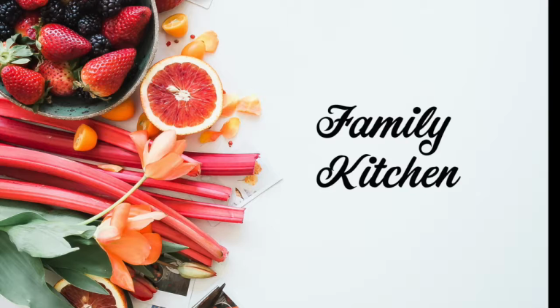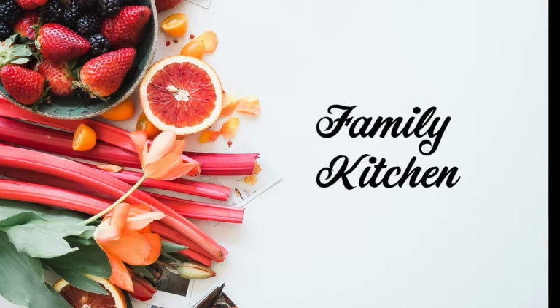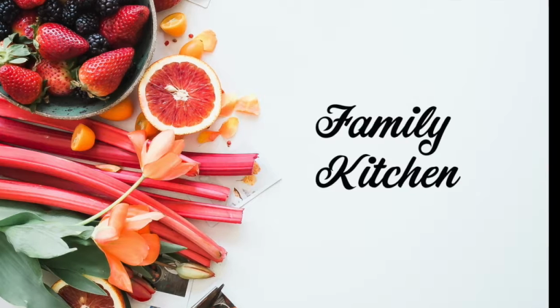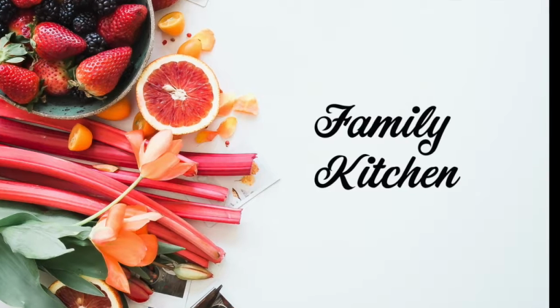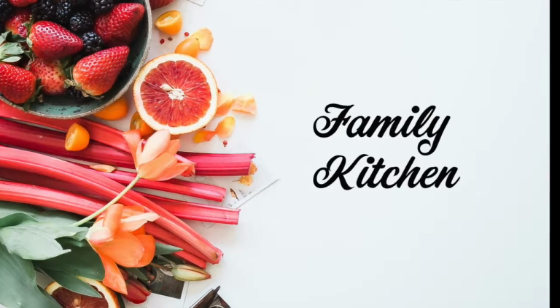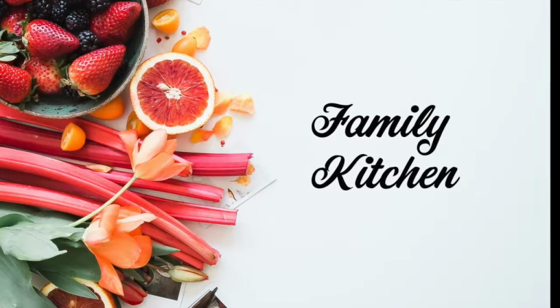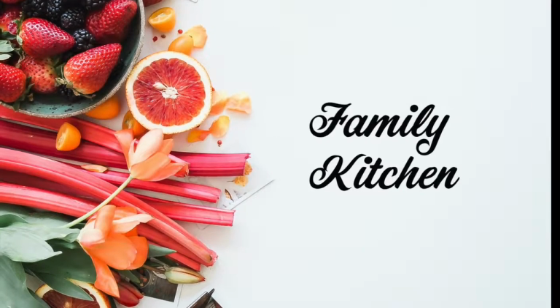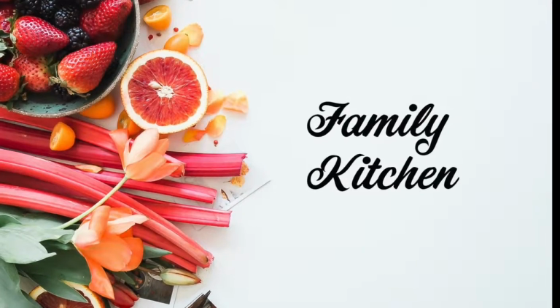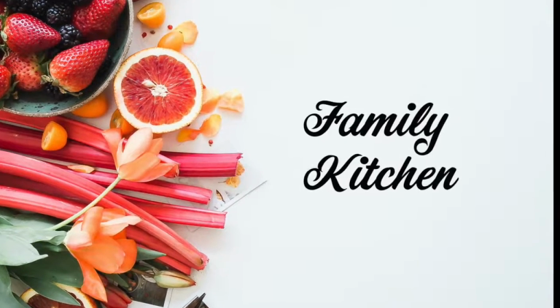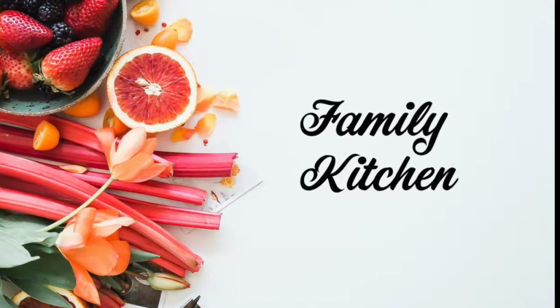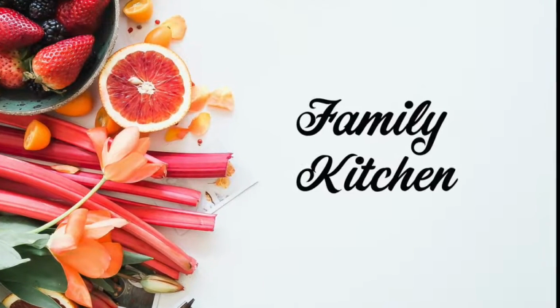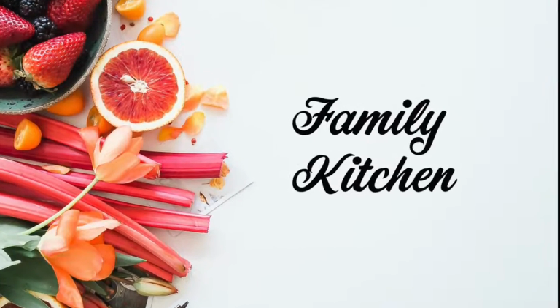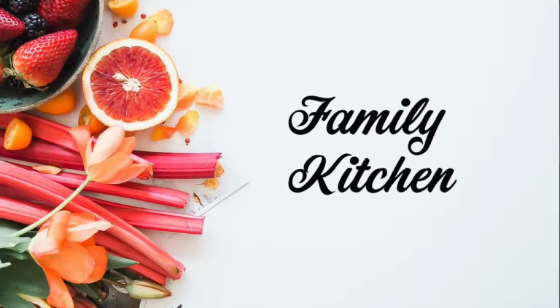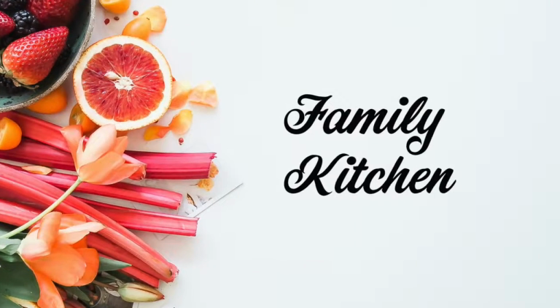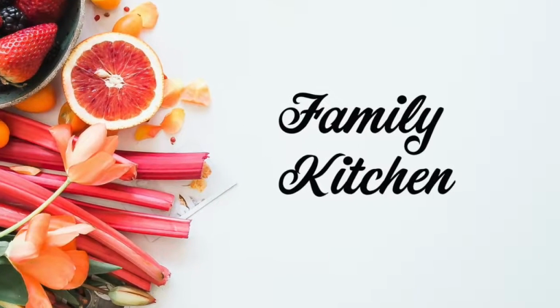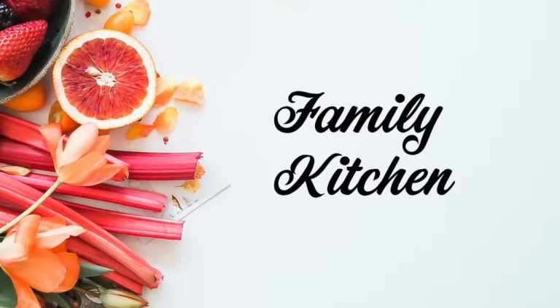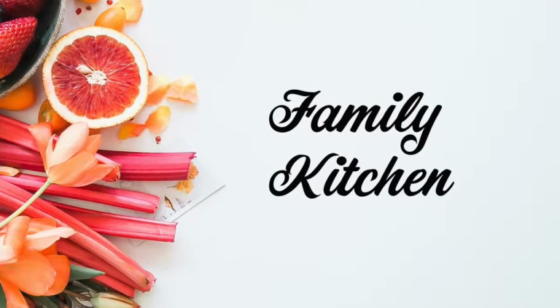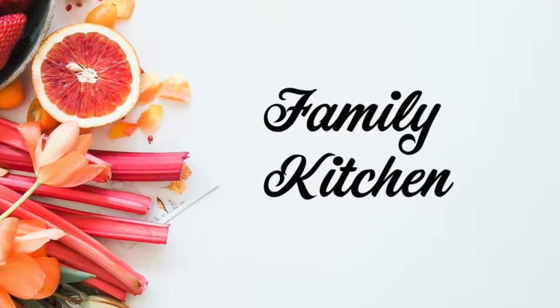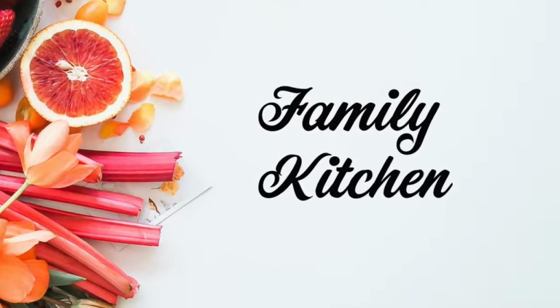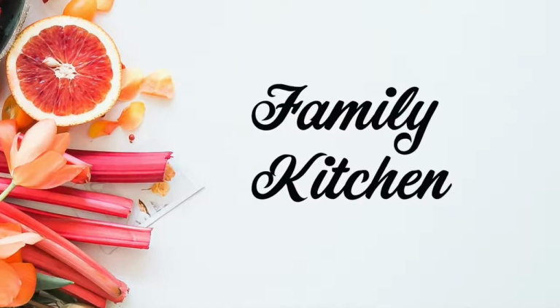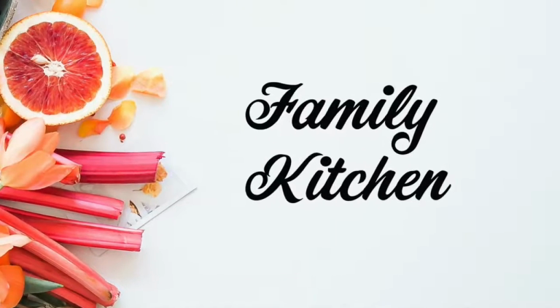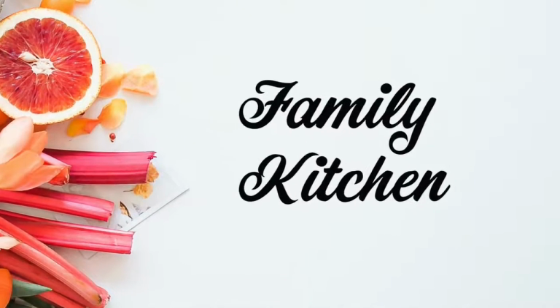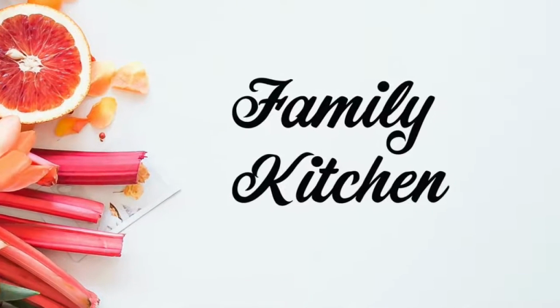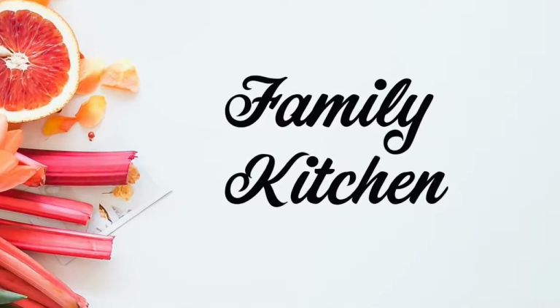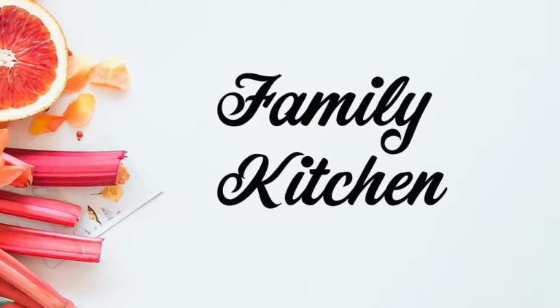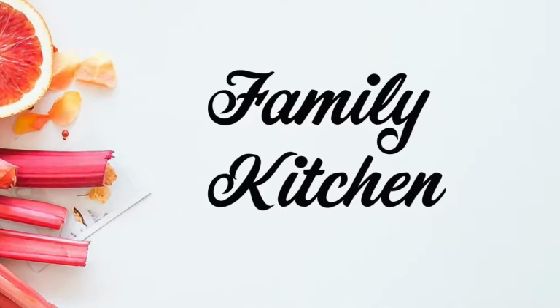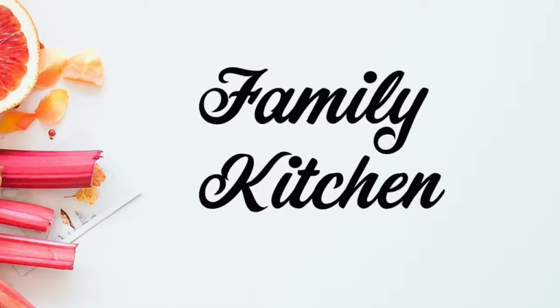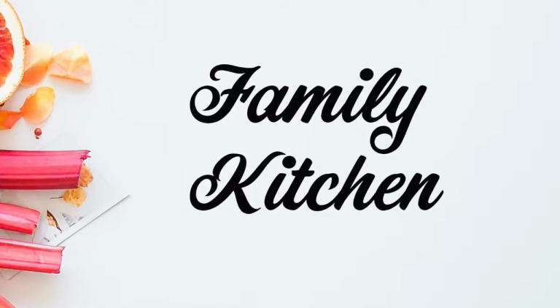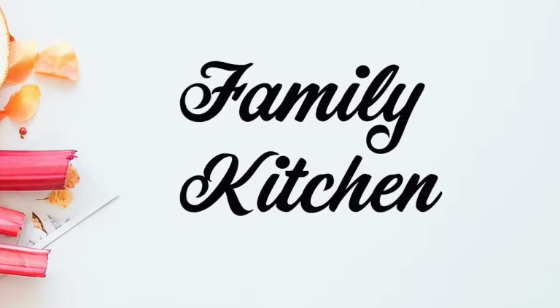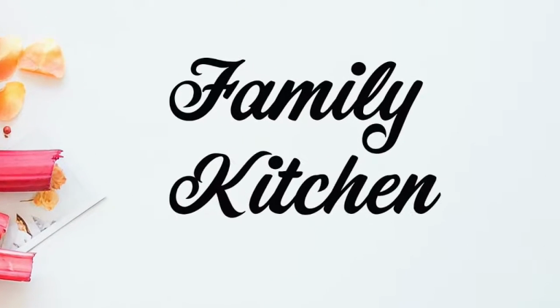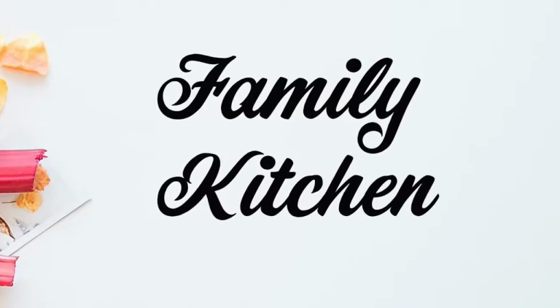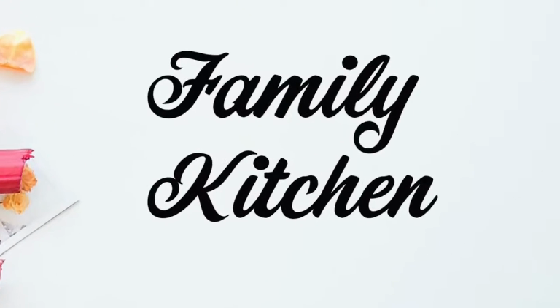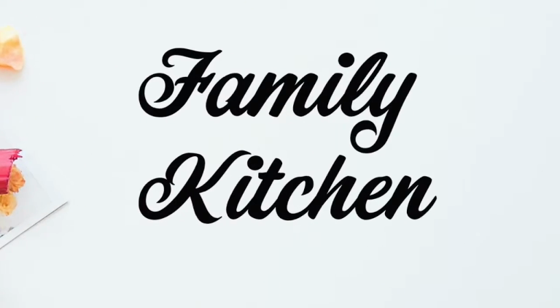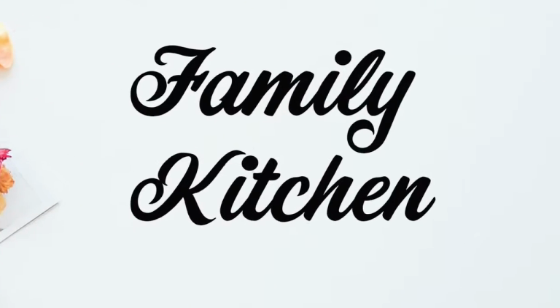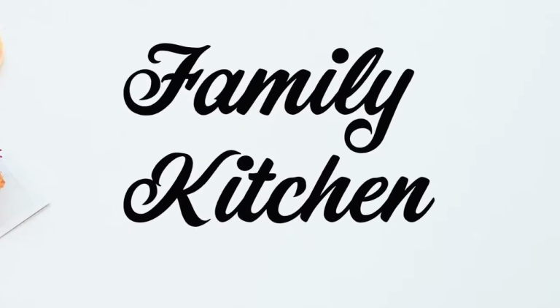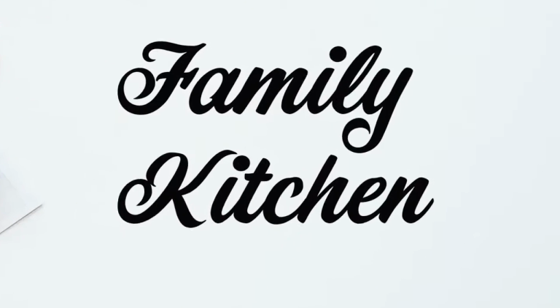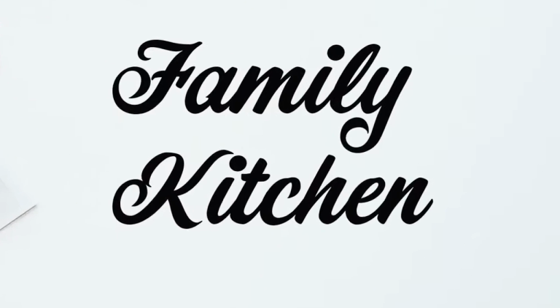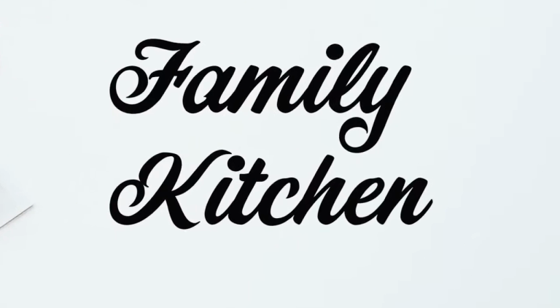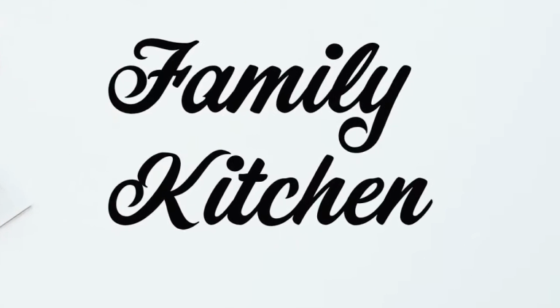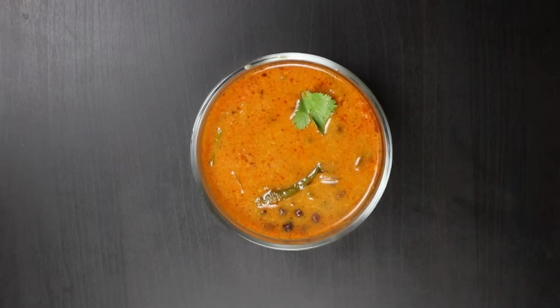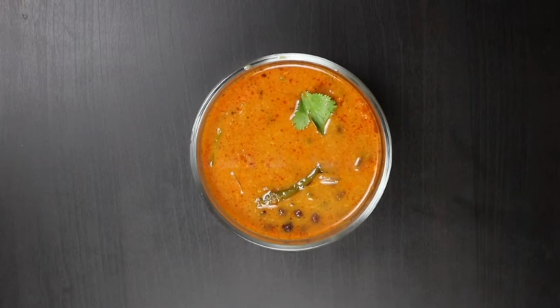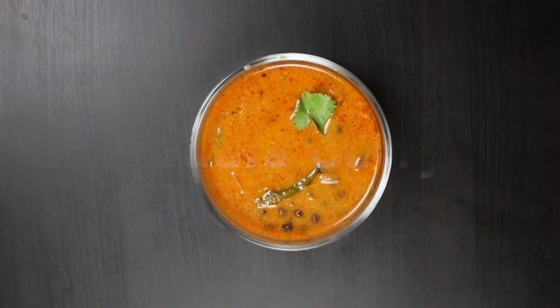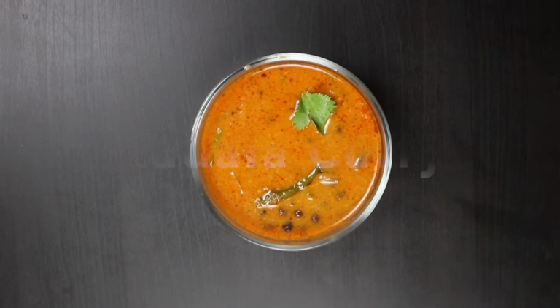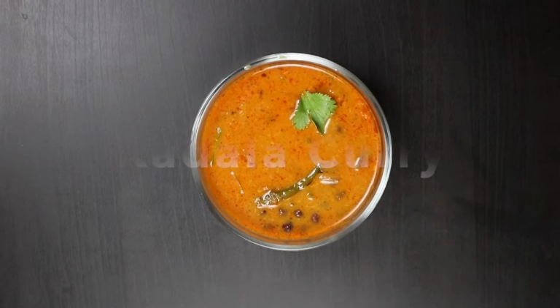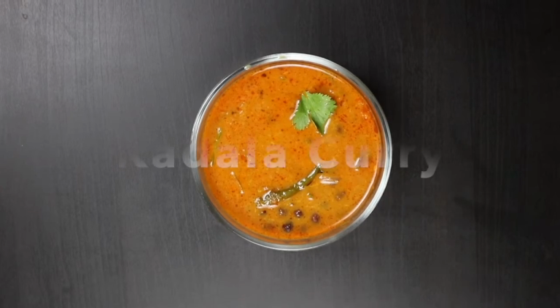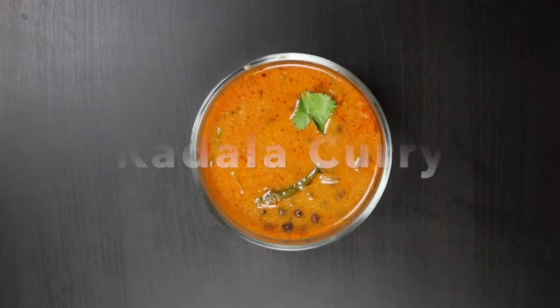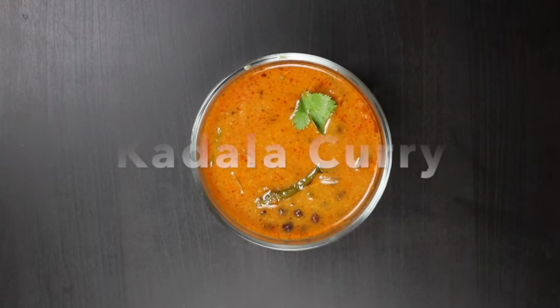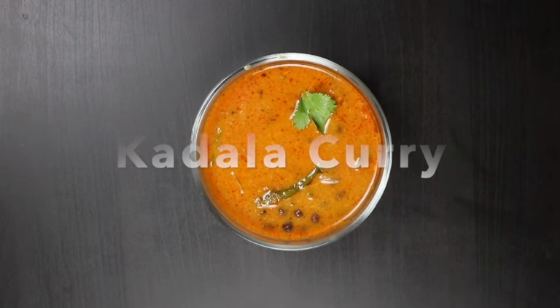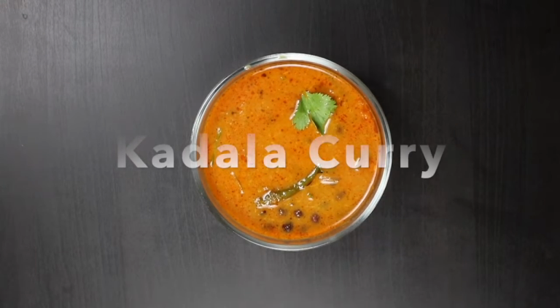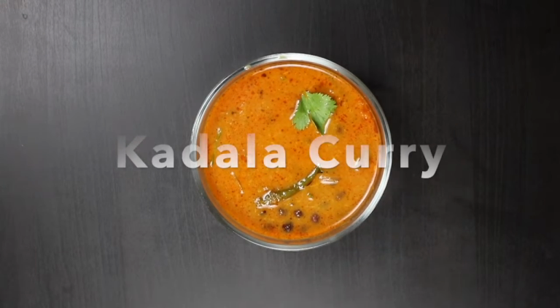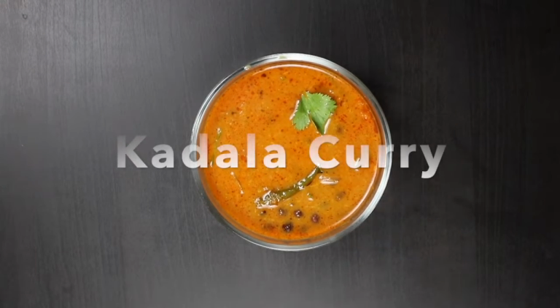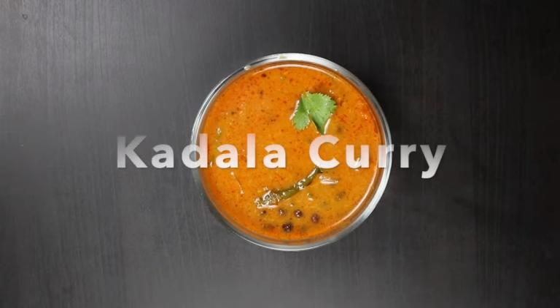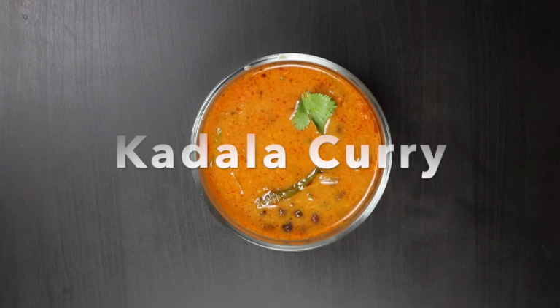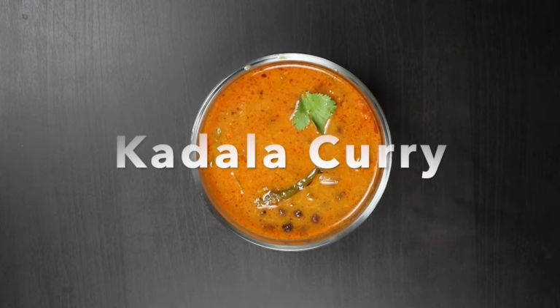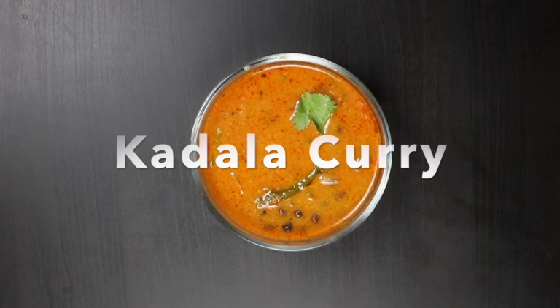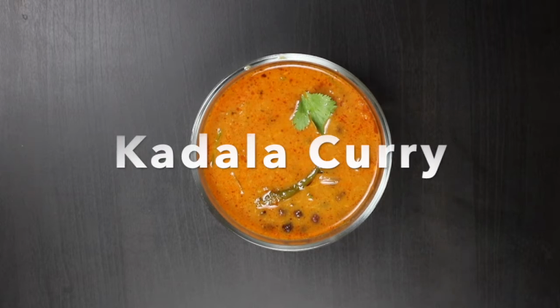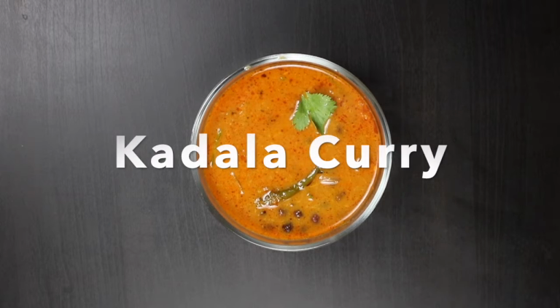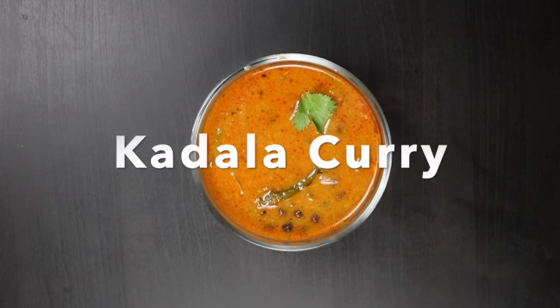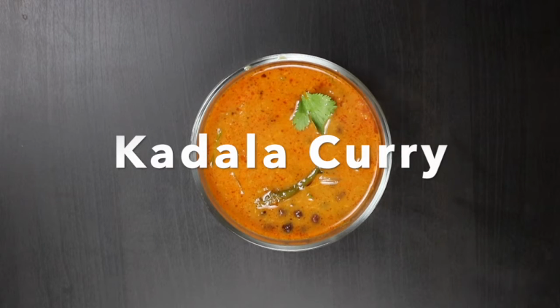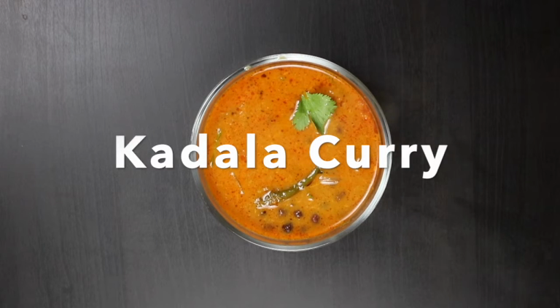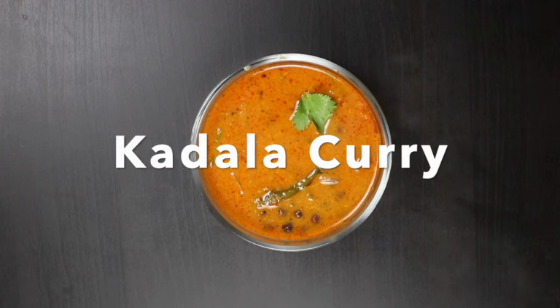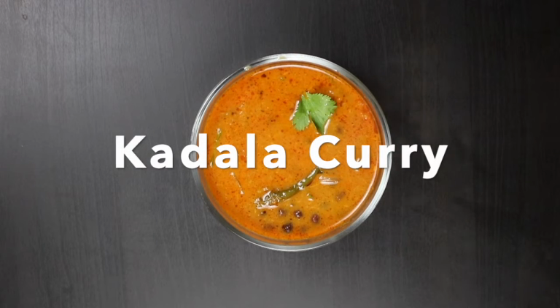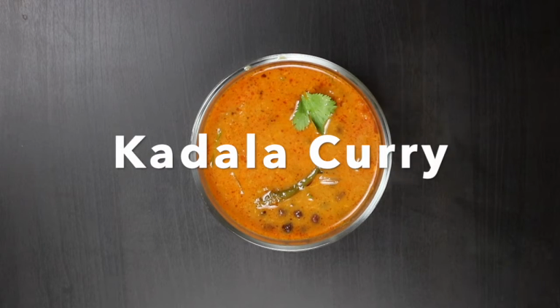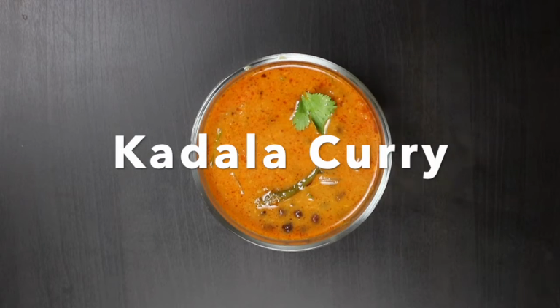Hello friends! Today we will see the curry. How are you doing?